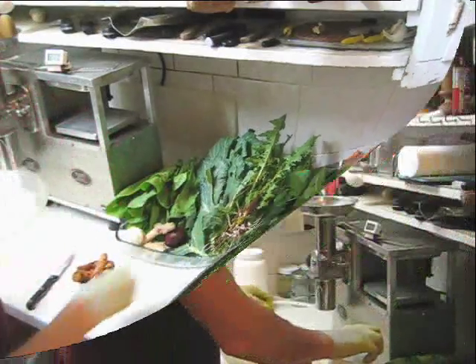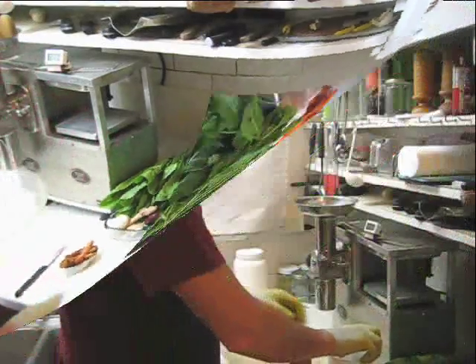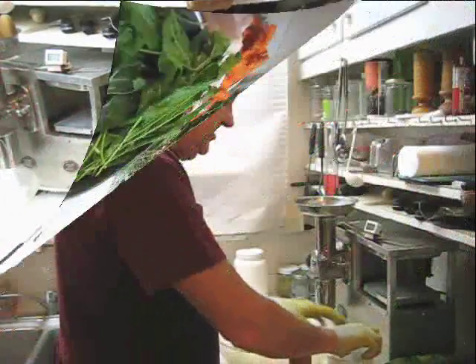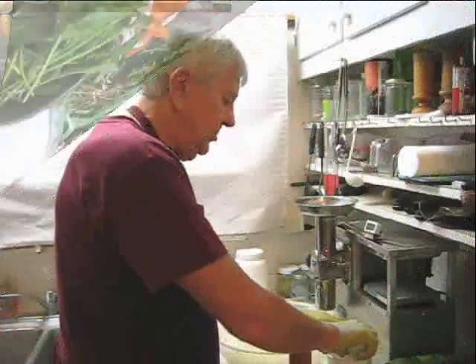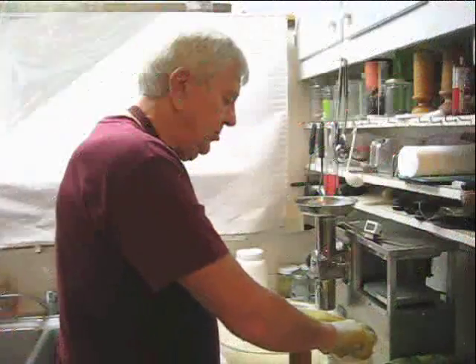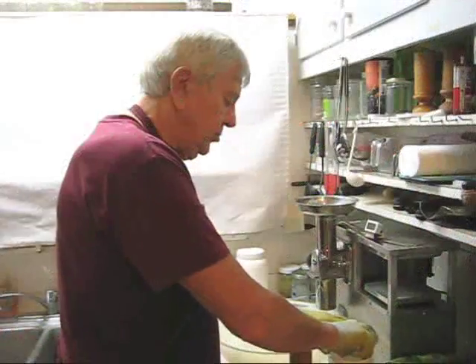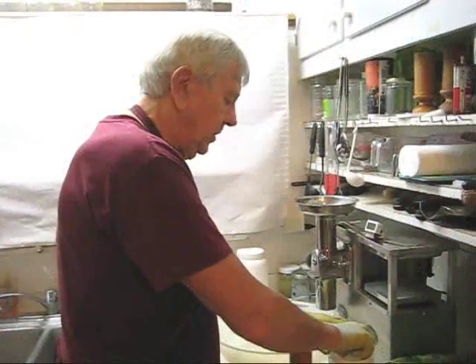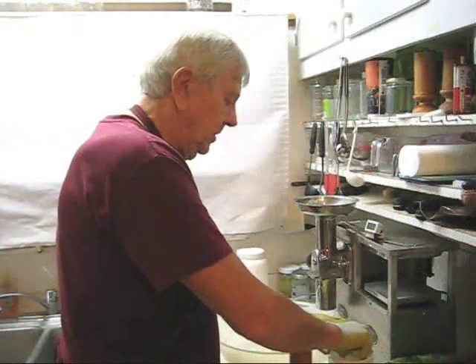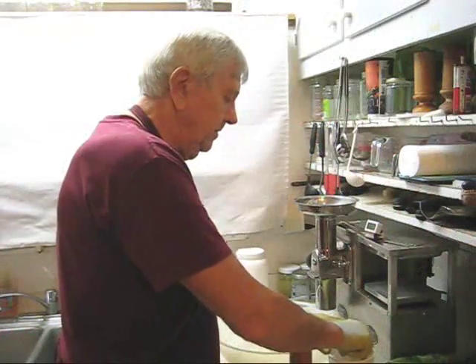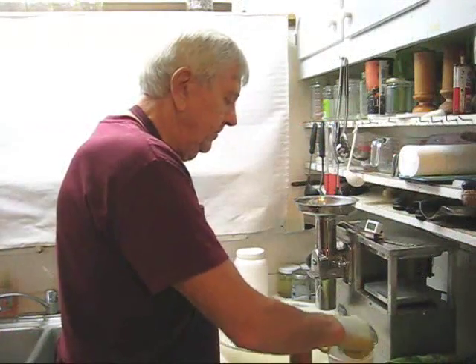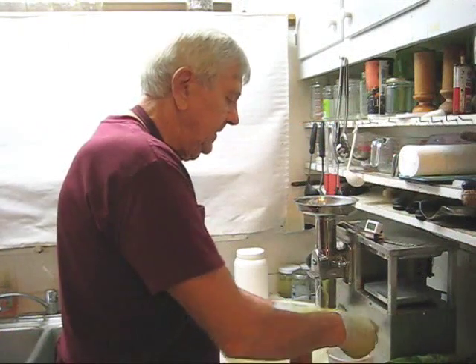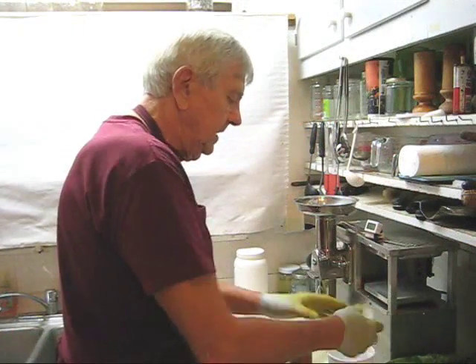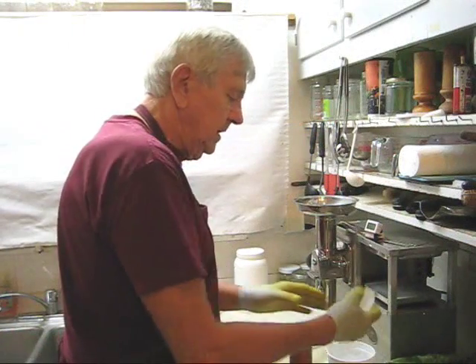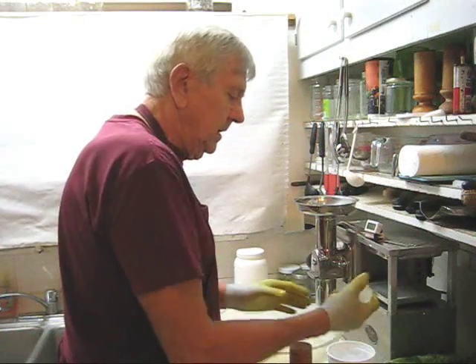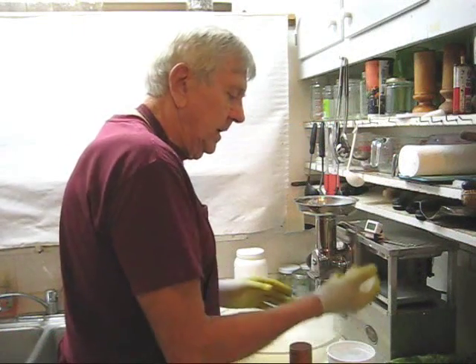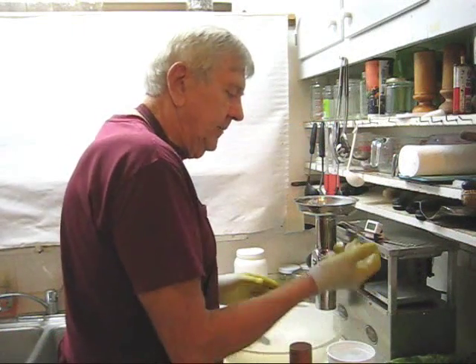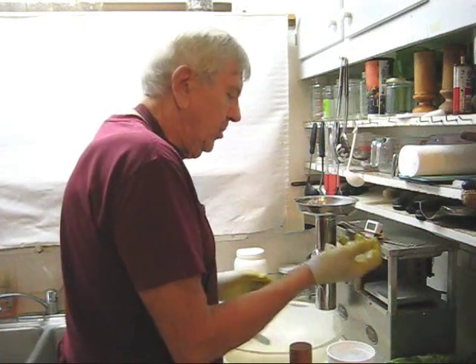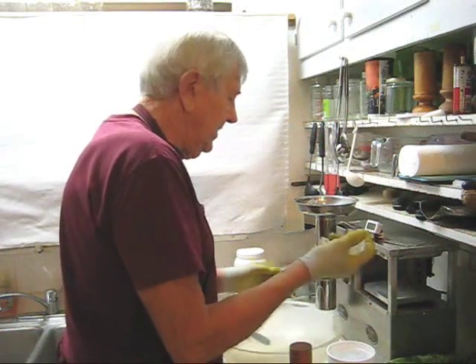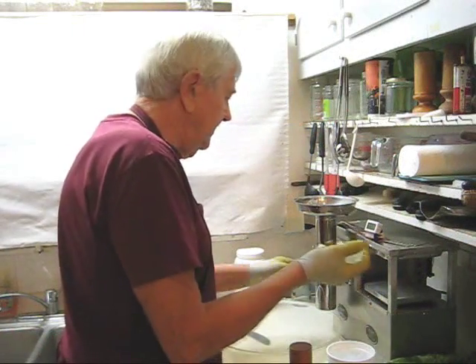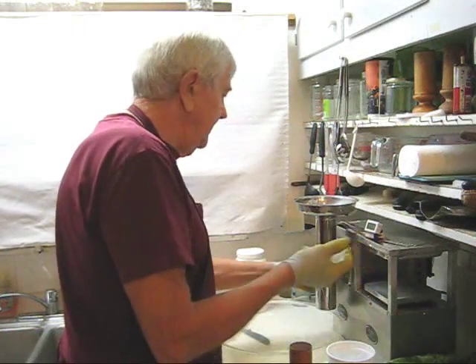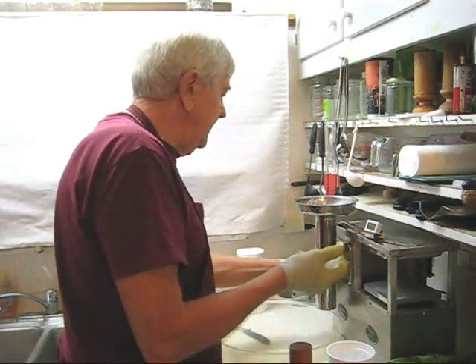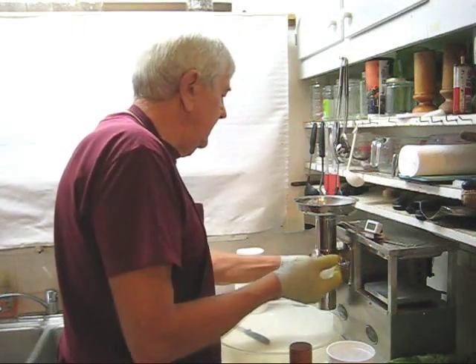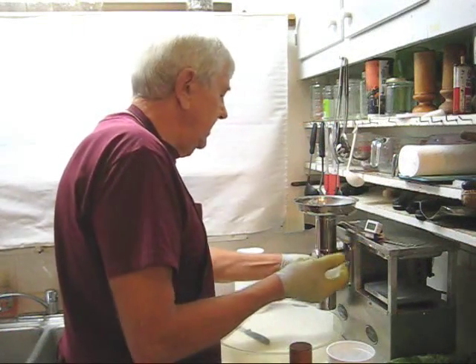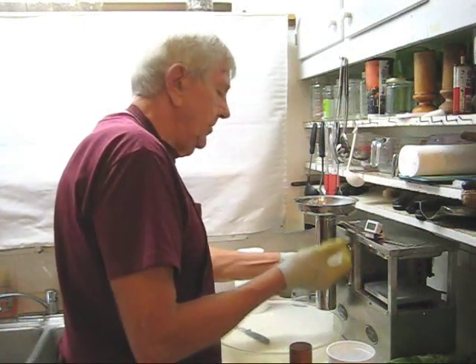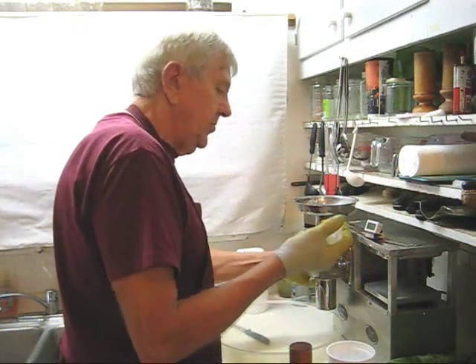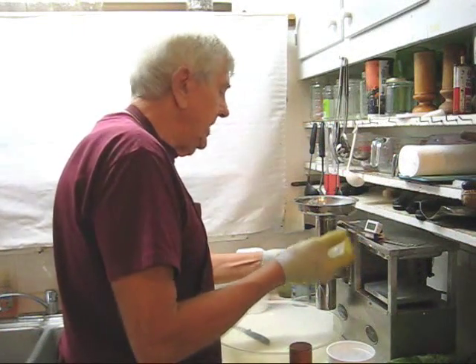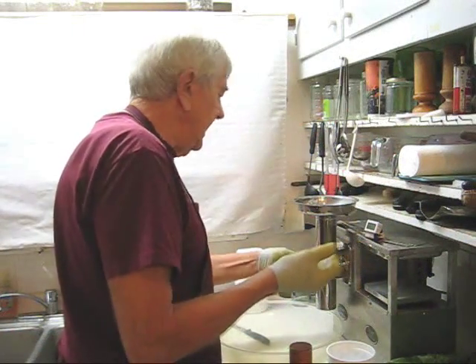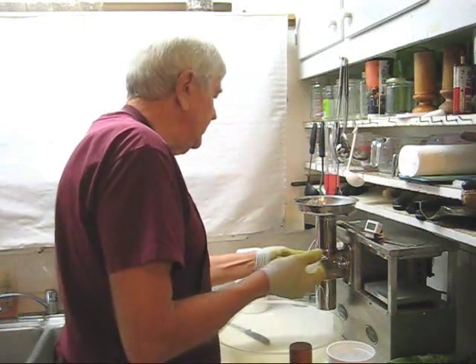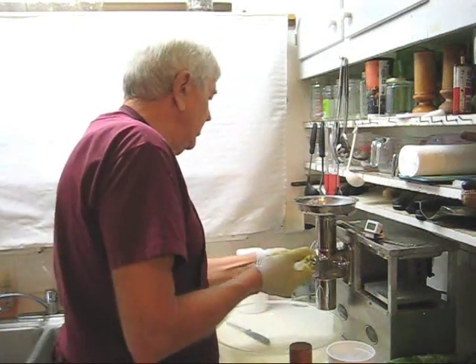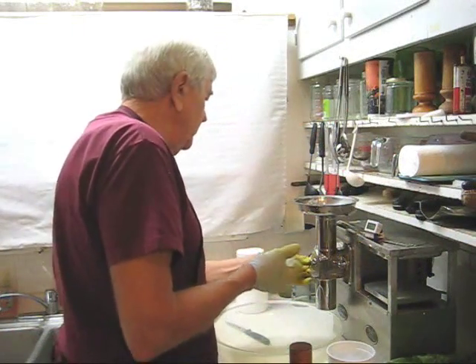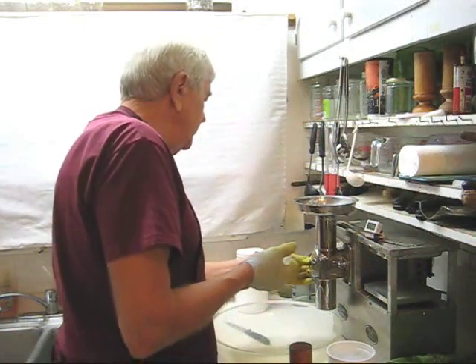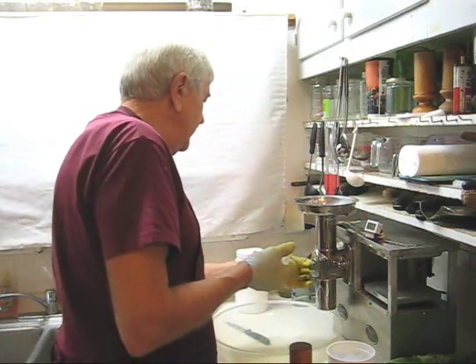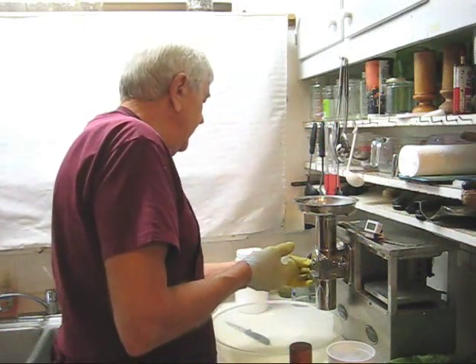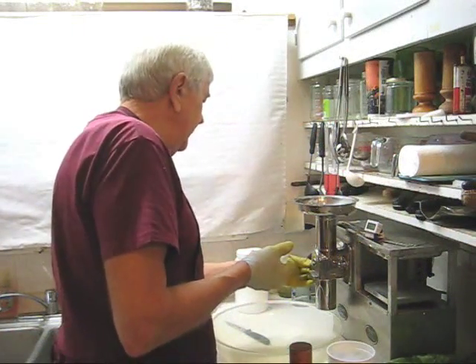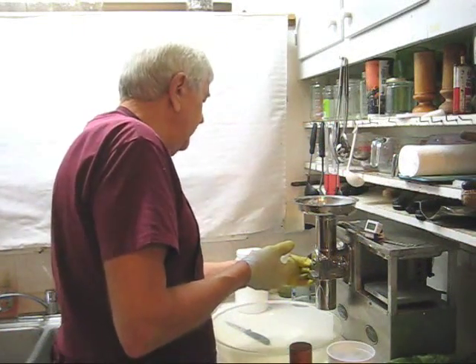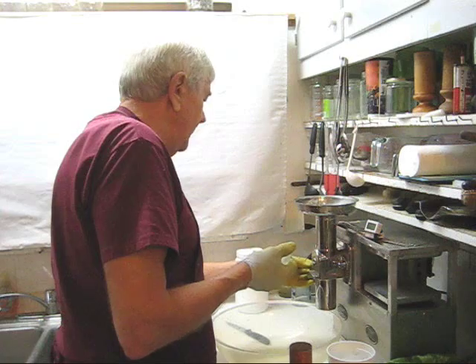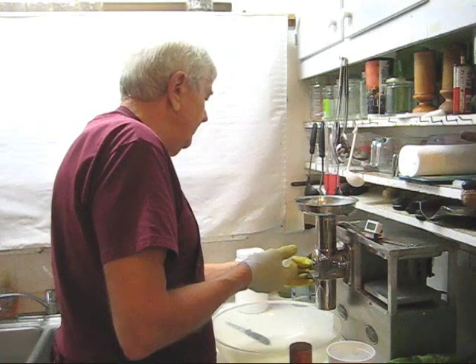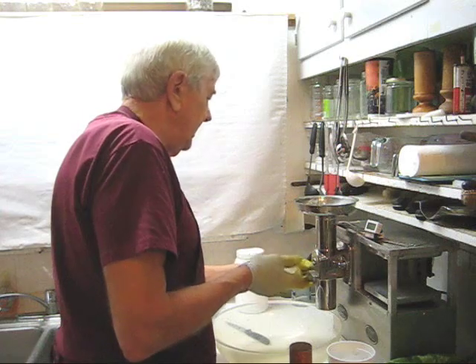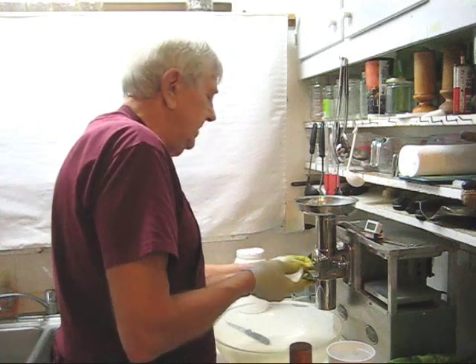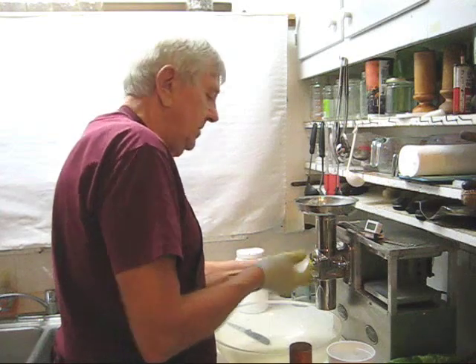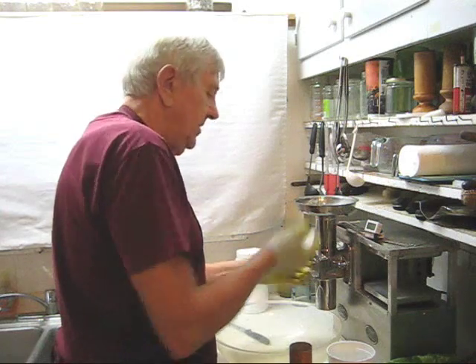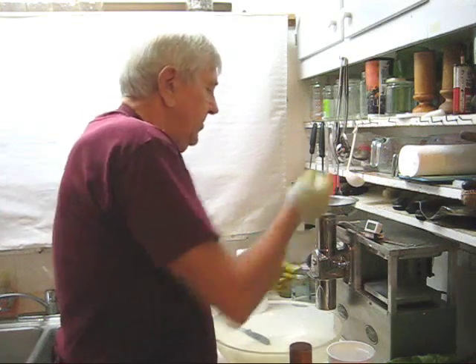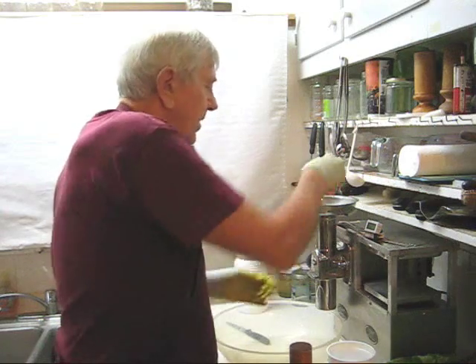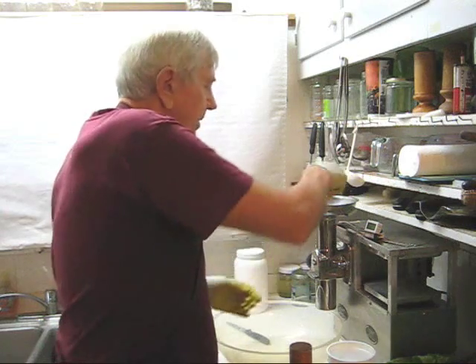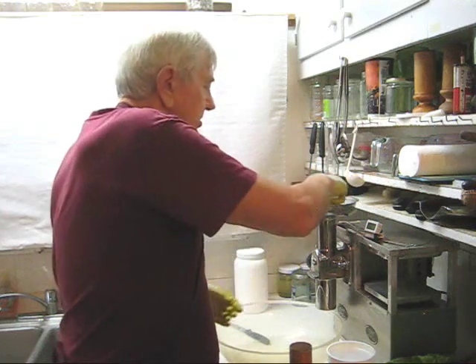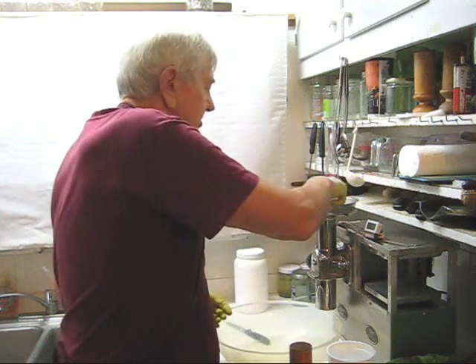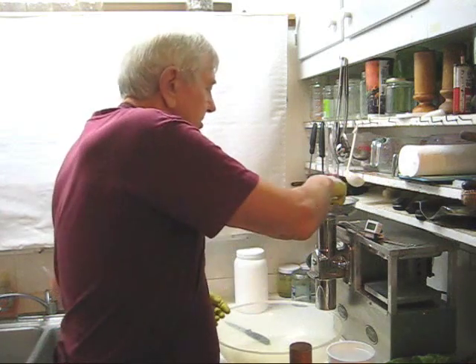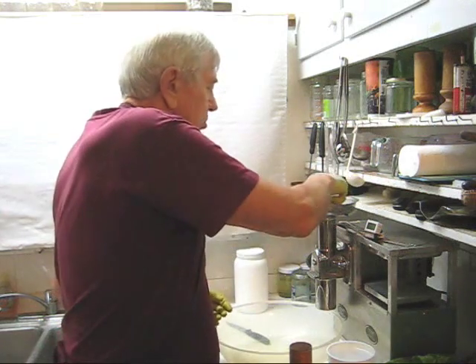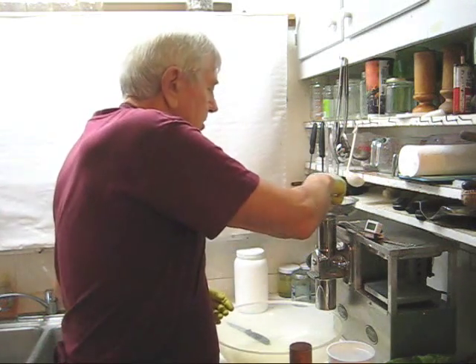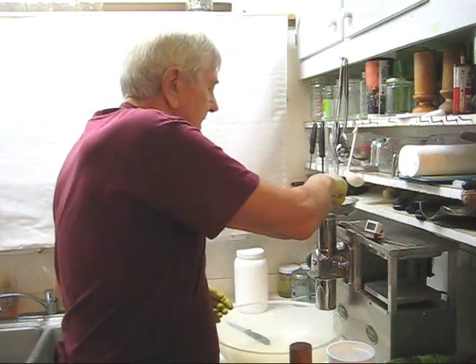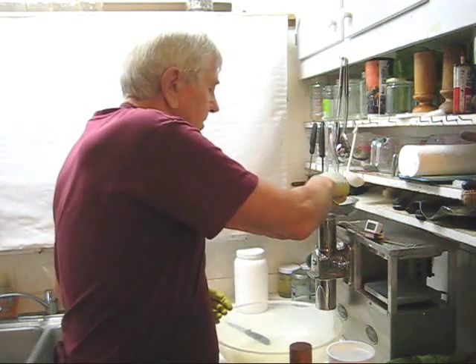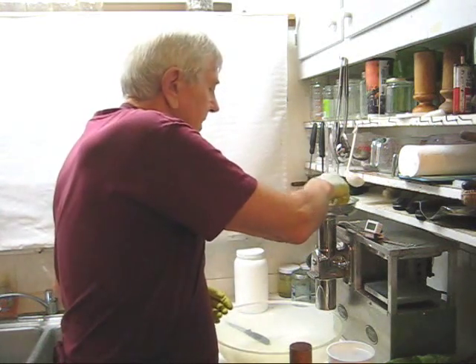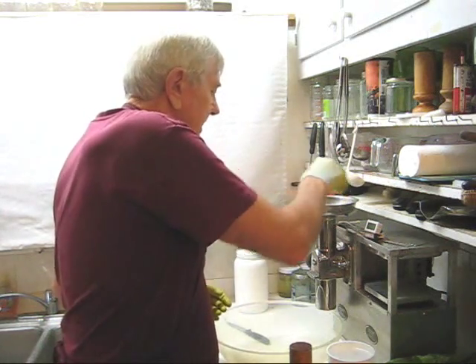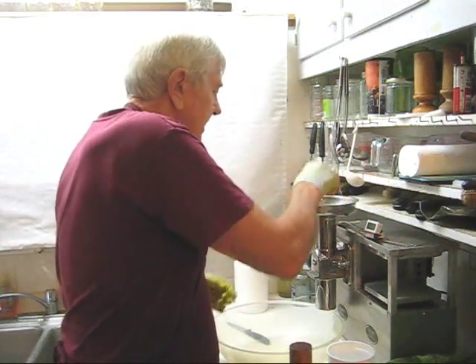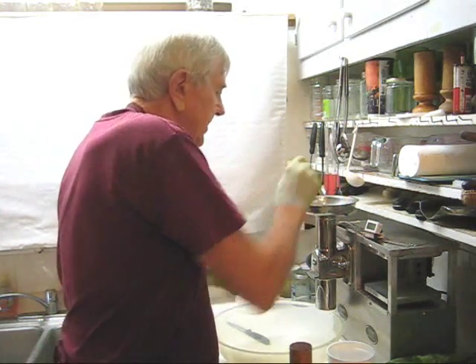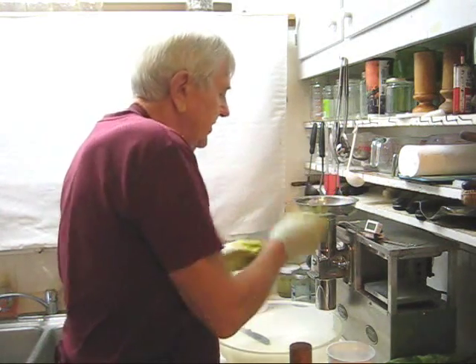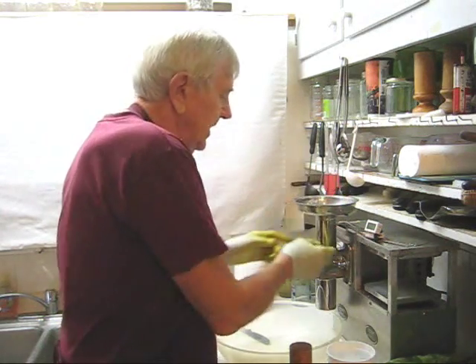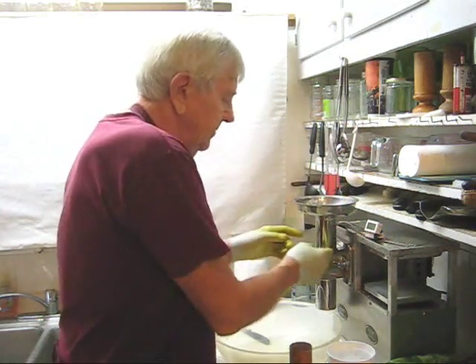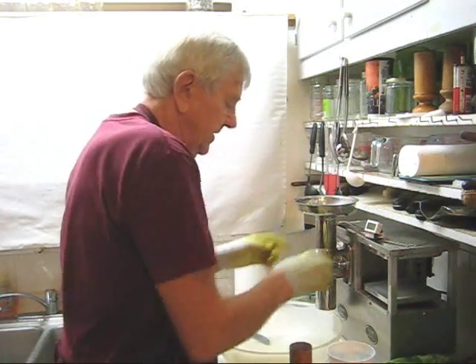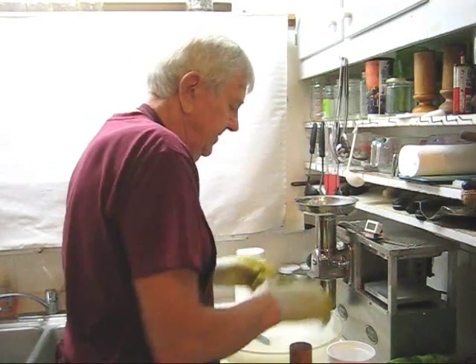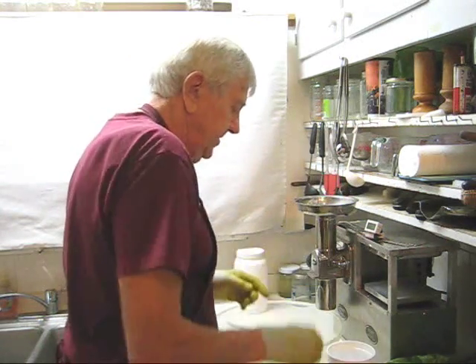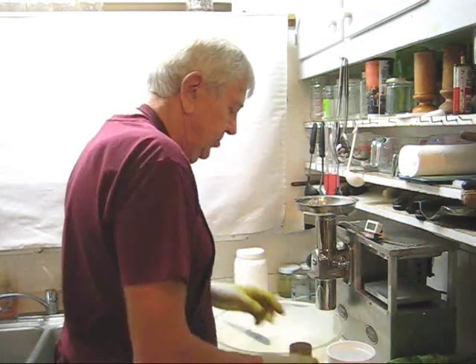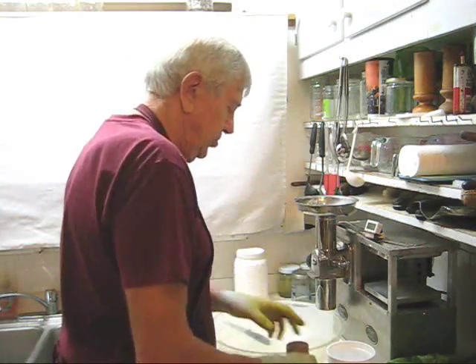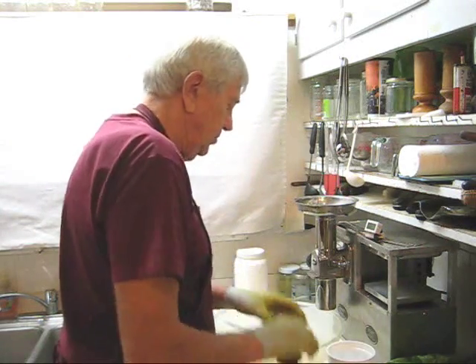Now as usual, I'm going to feed three ice cubes in after I plug in my thermometer to cool down my cutter and my feed tube.